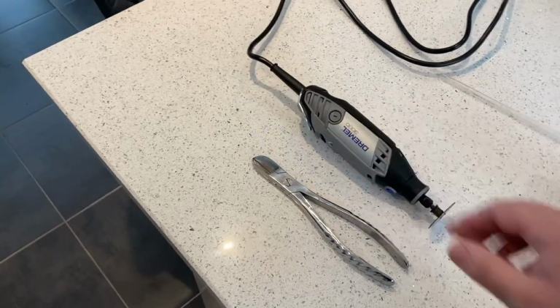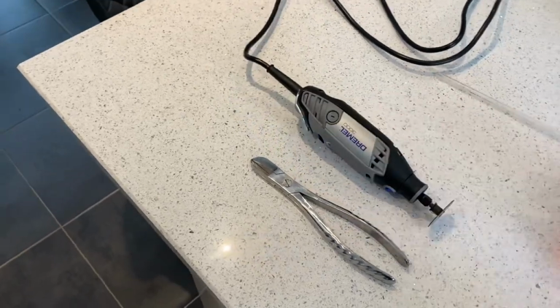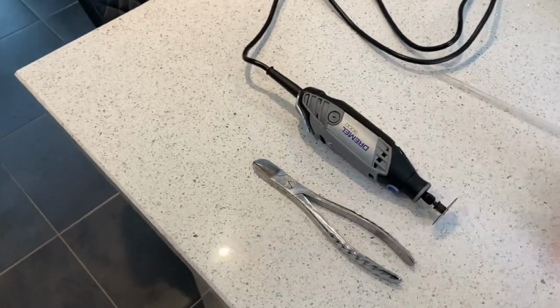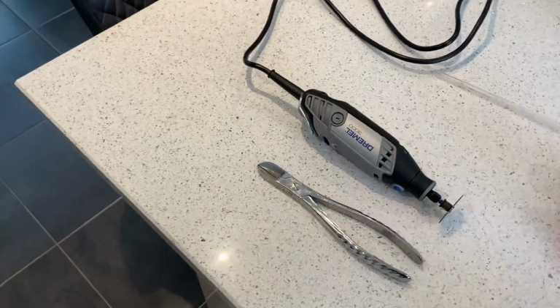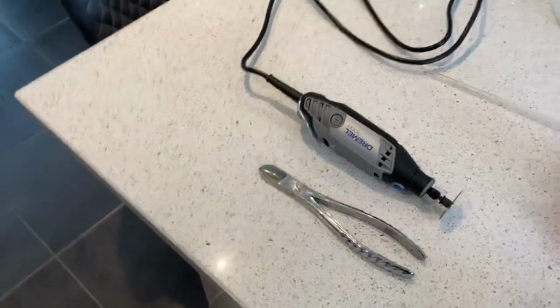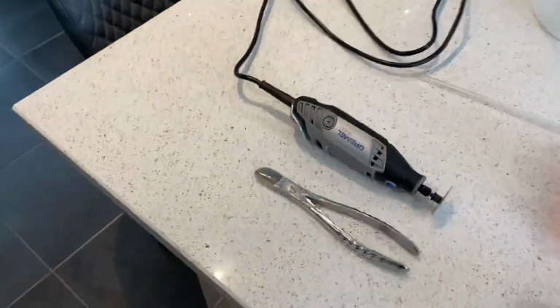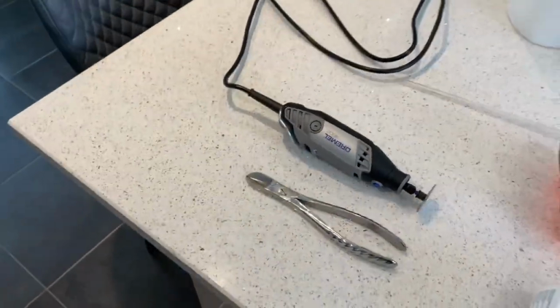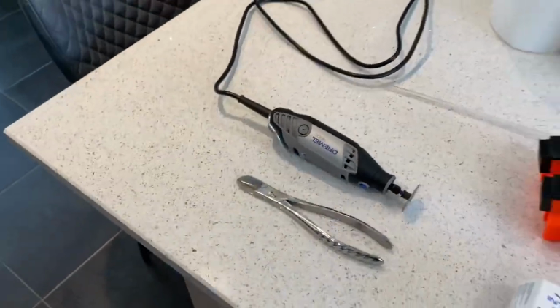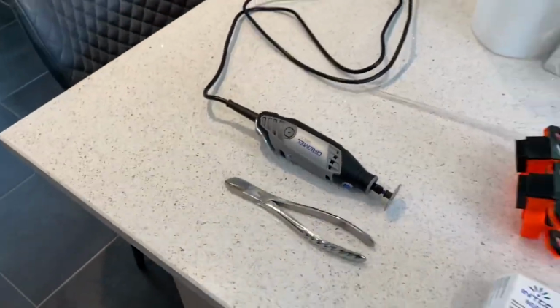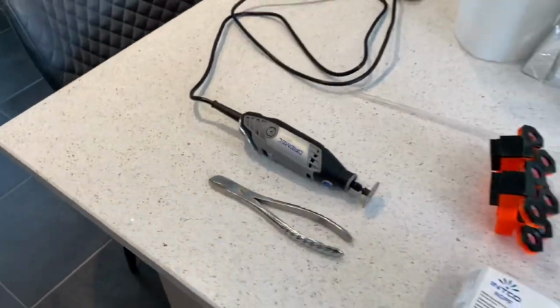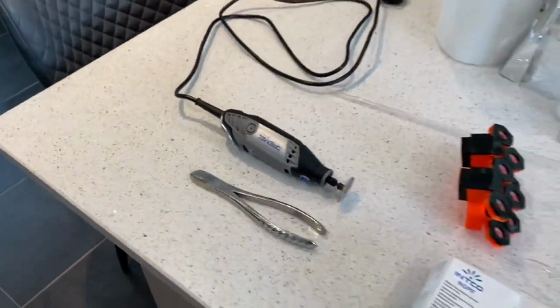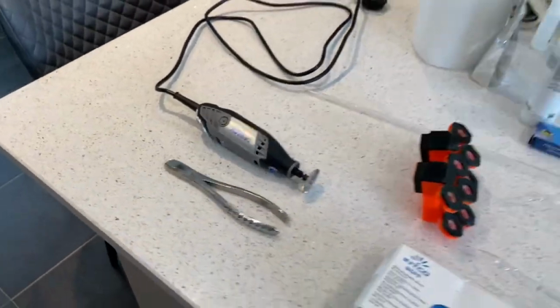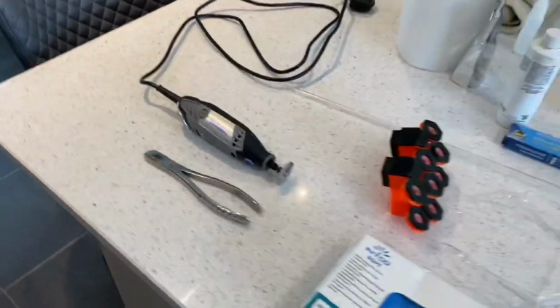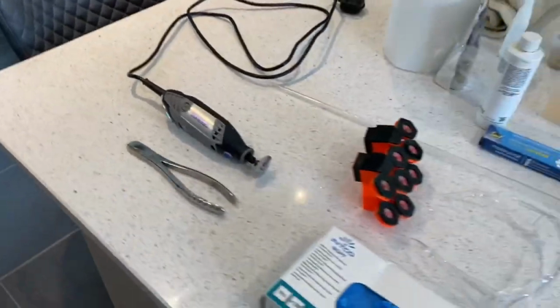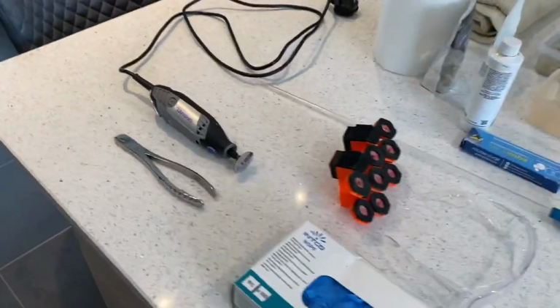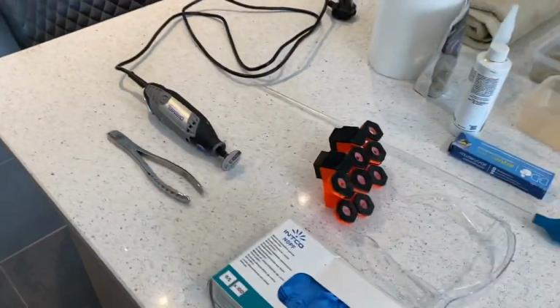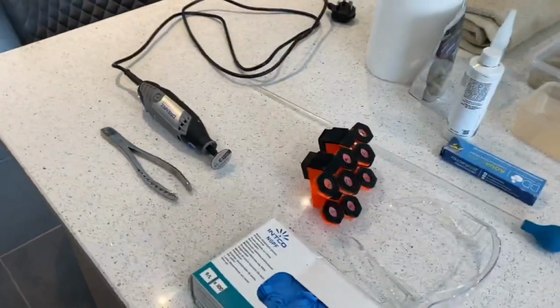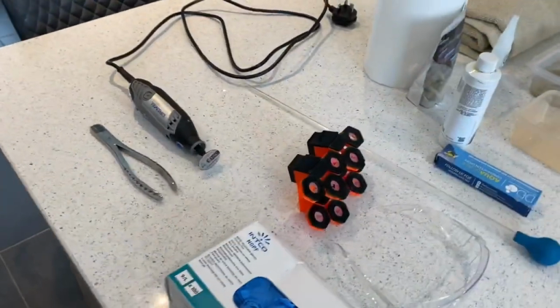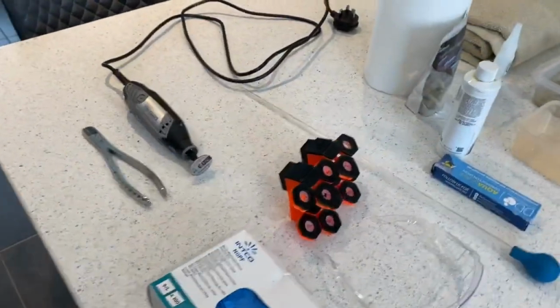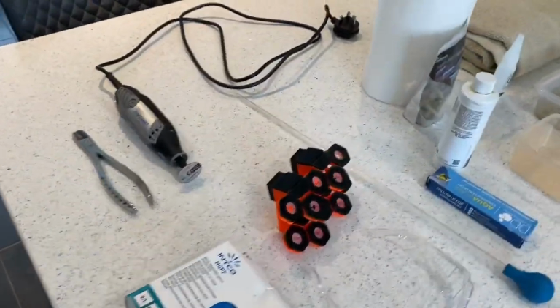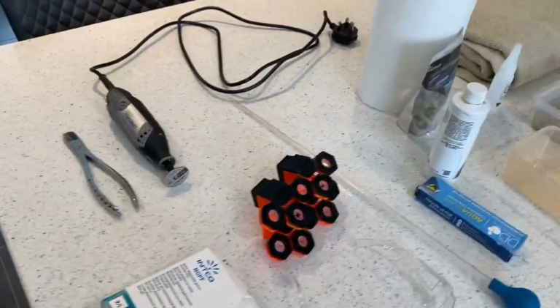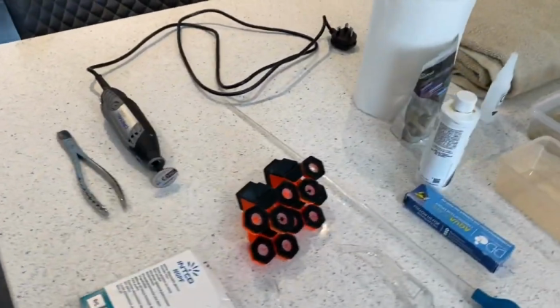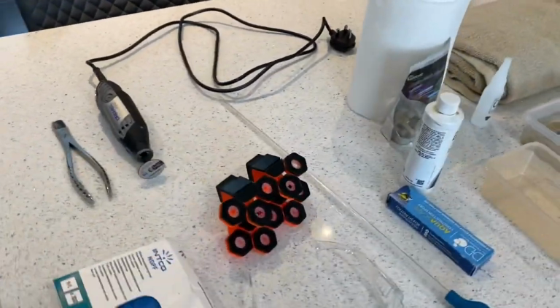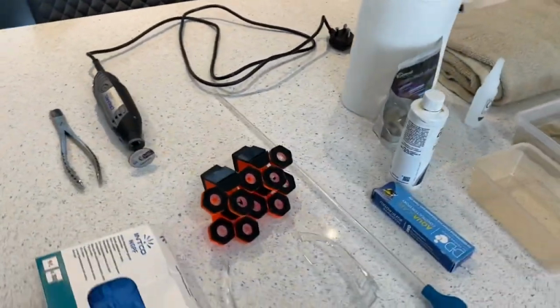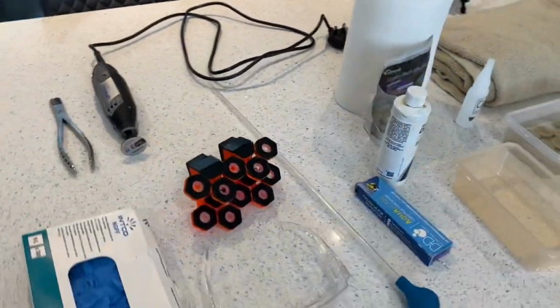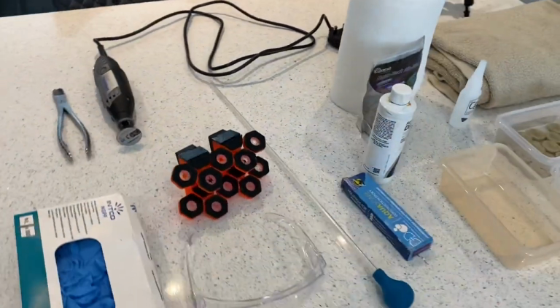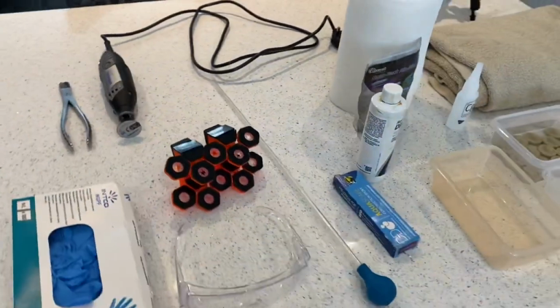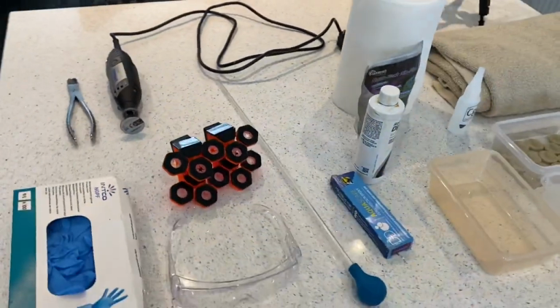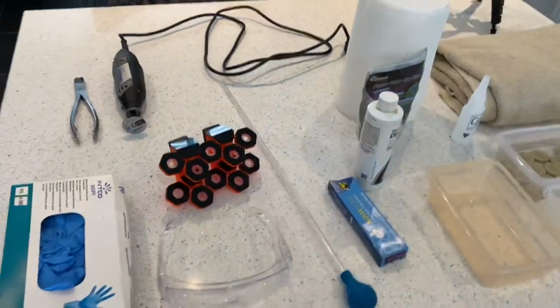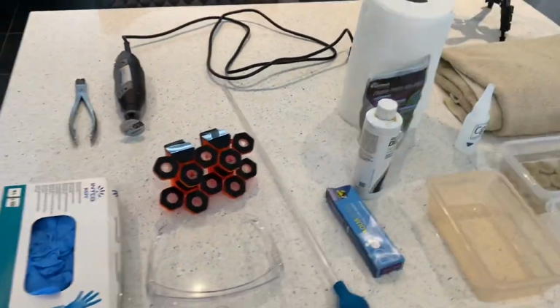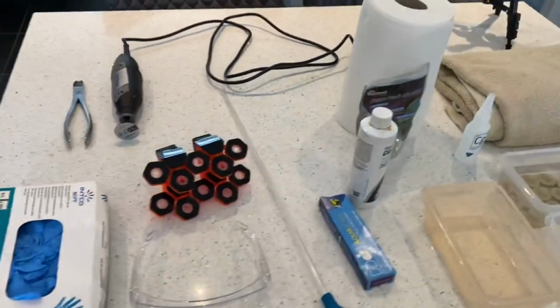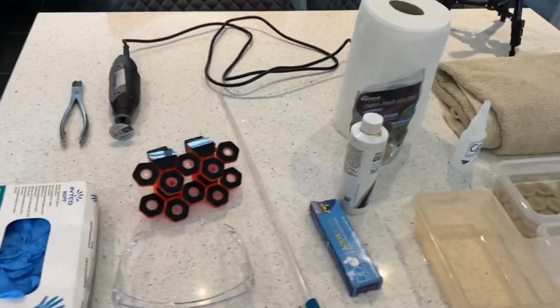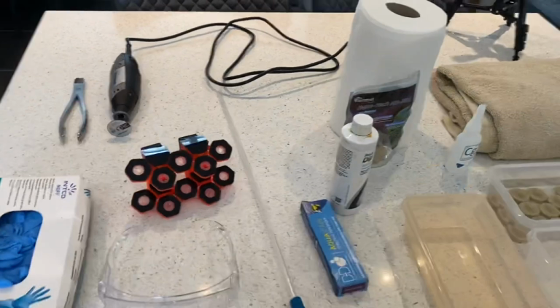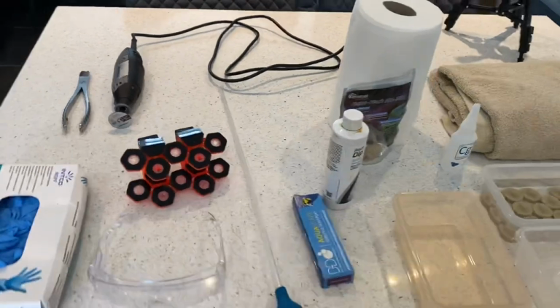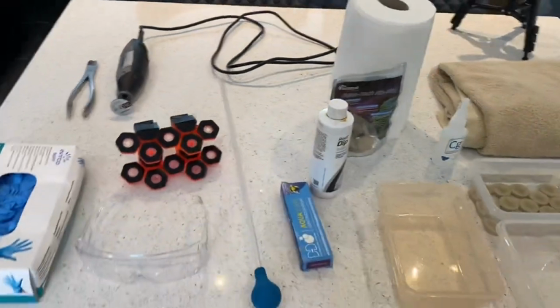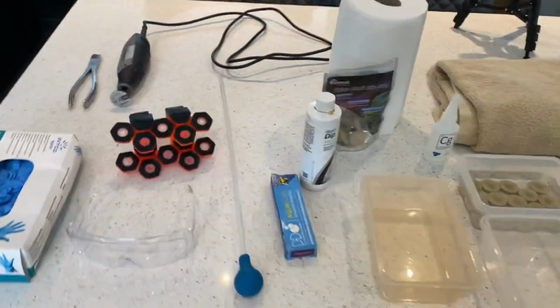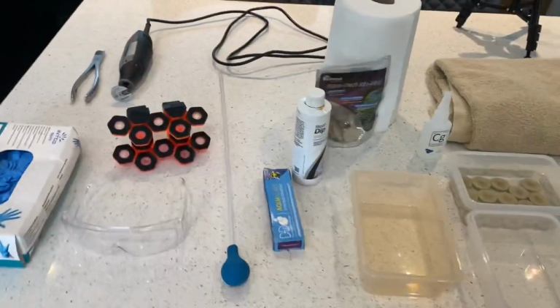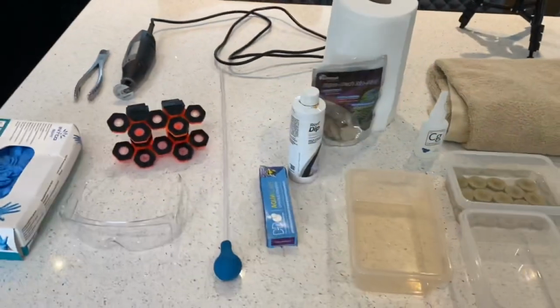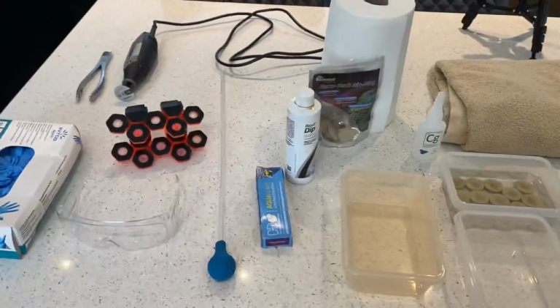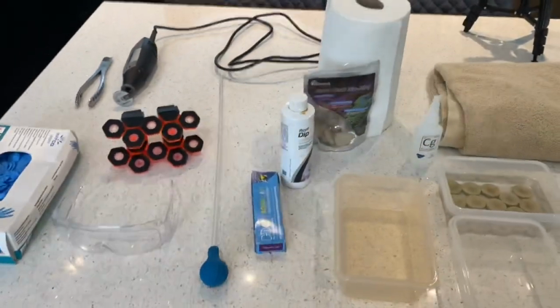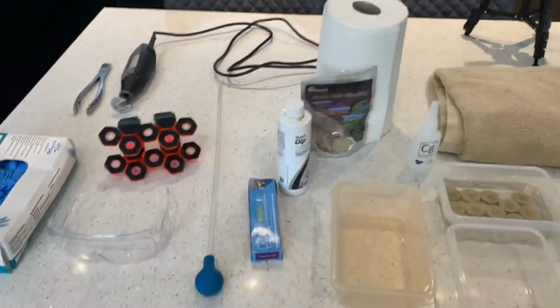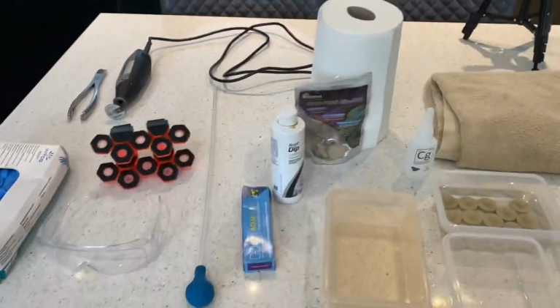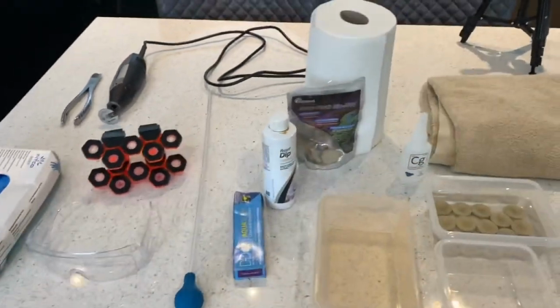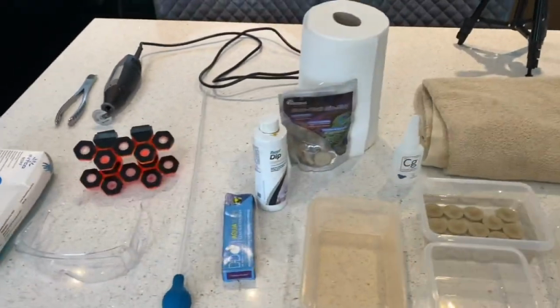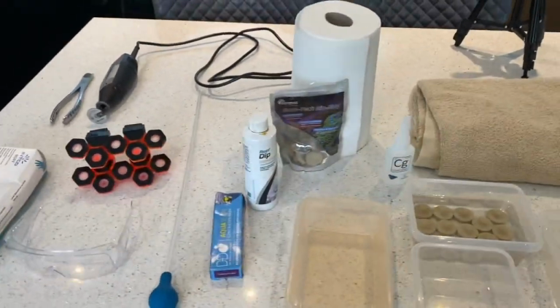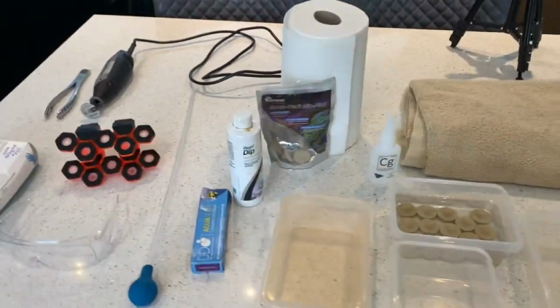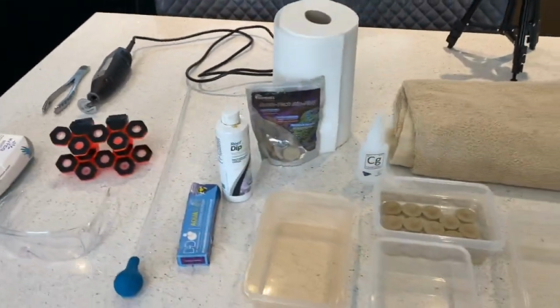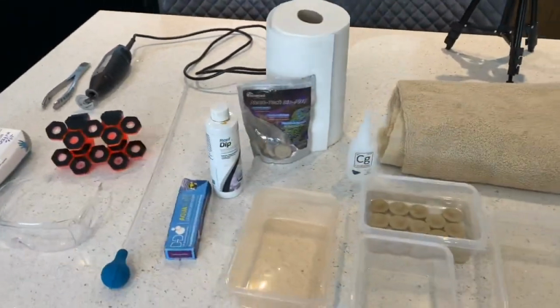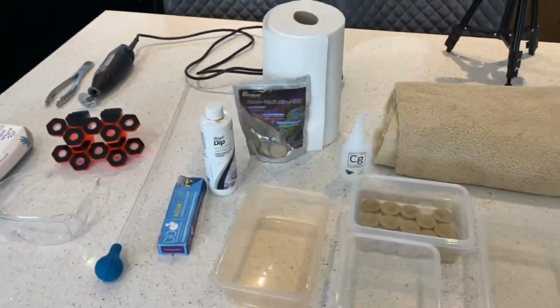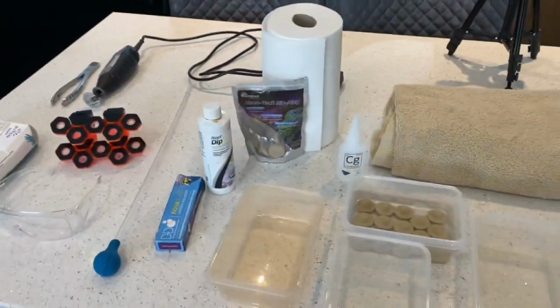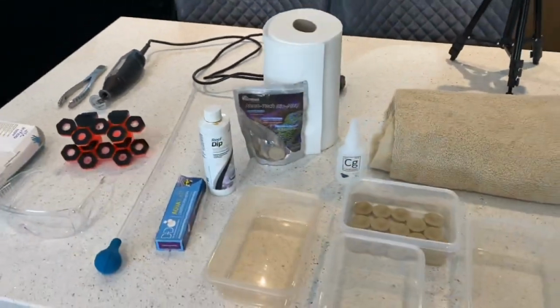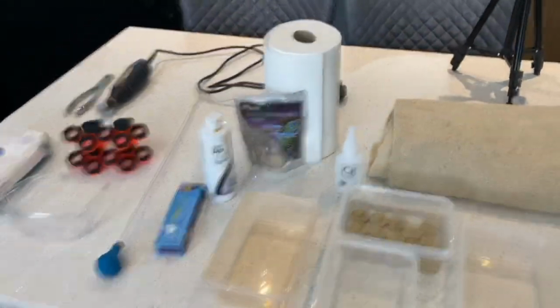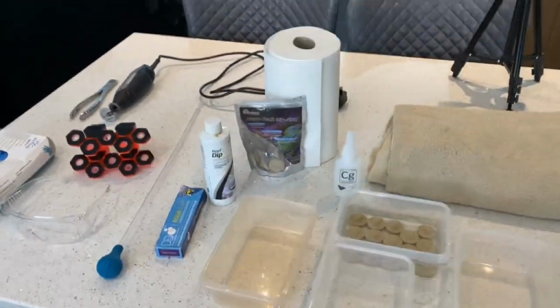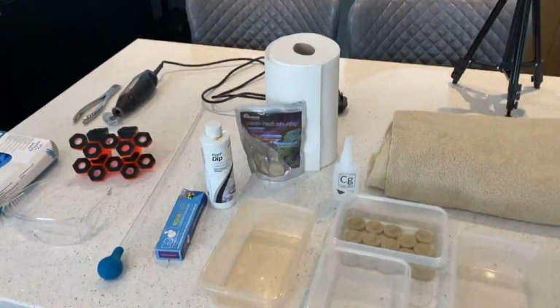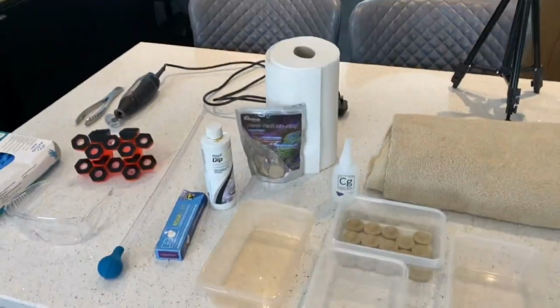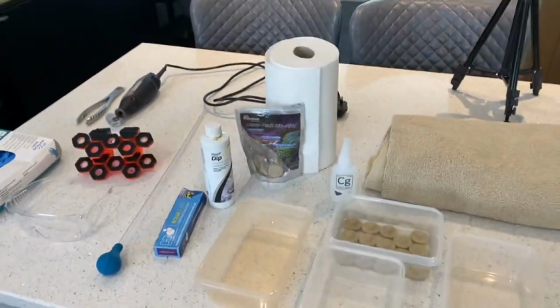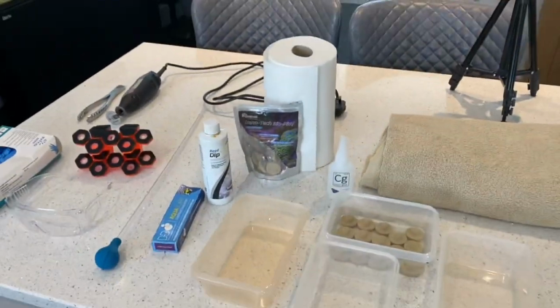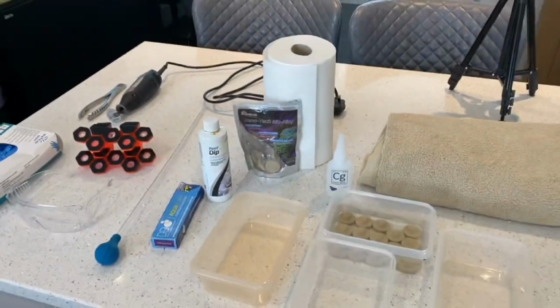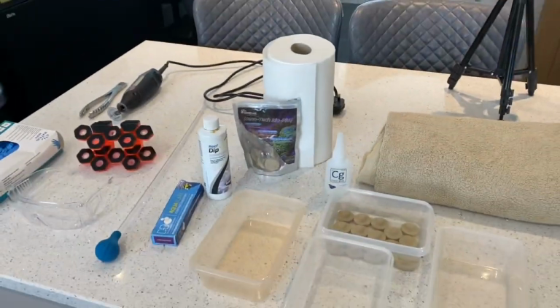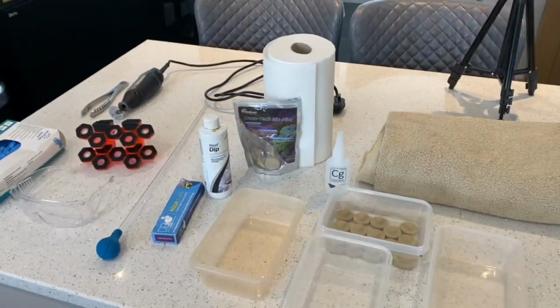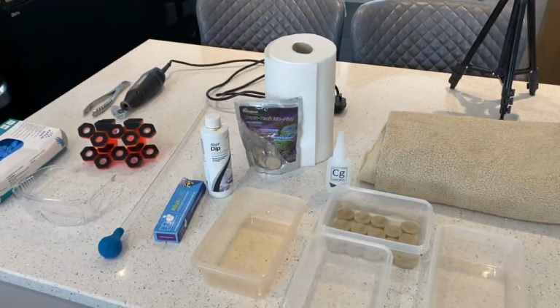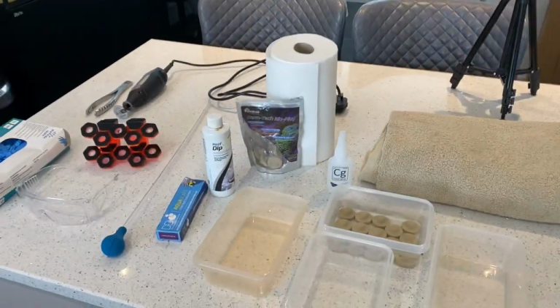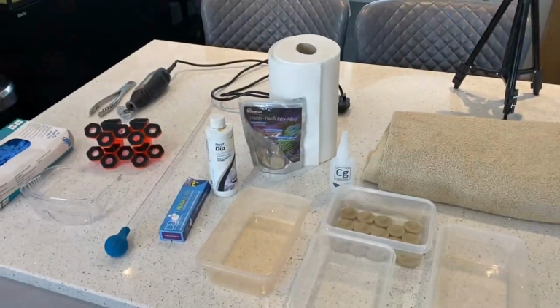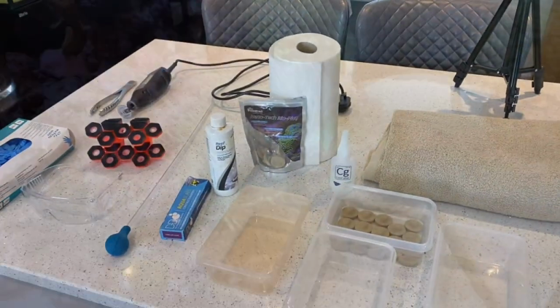So that's the tools. Hope you enjoy it and let's hope we get some decent frags out of it. Speak soon.